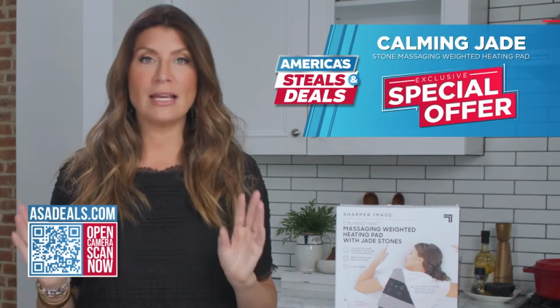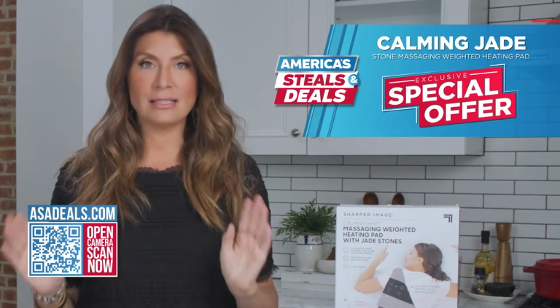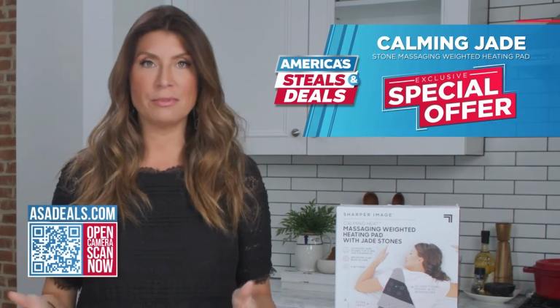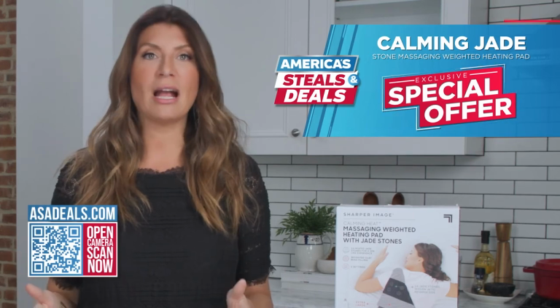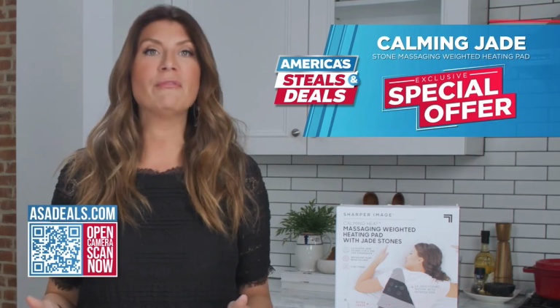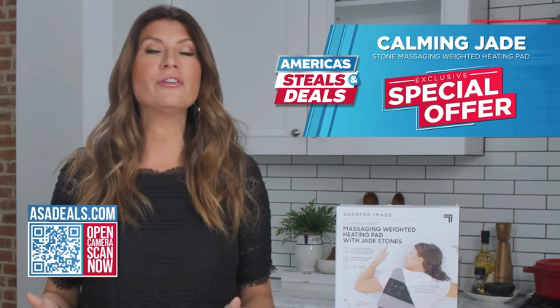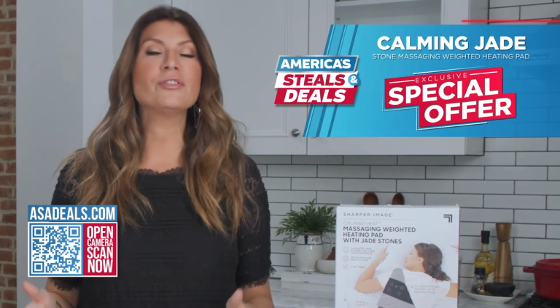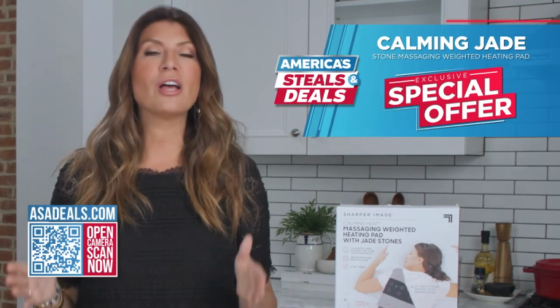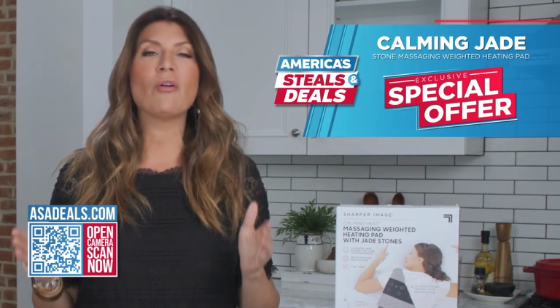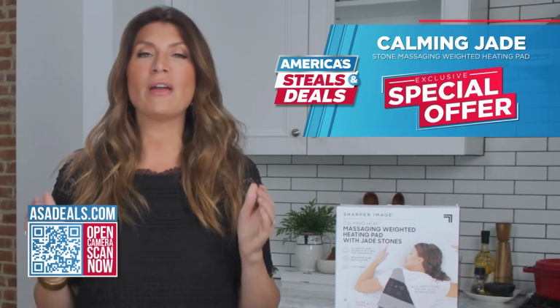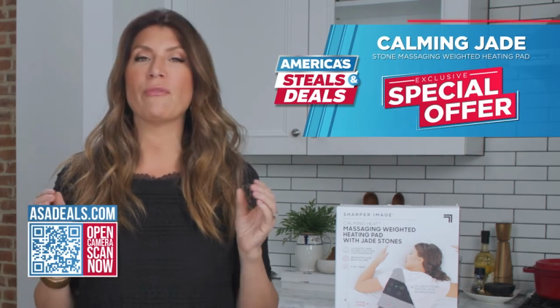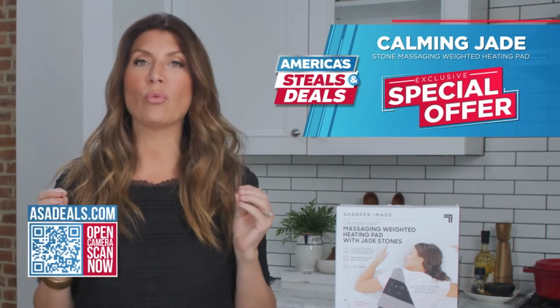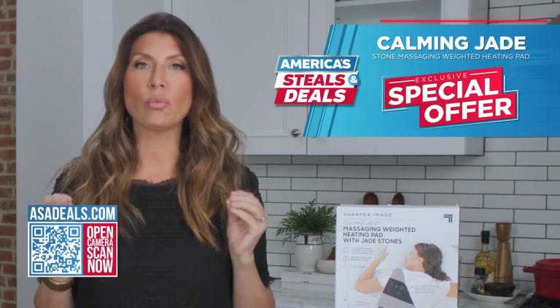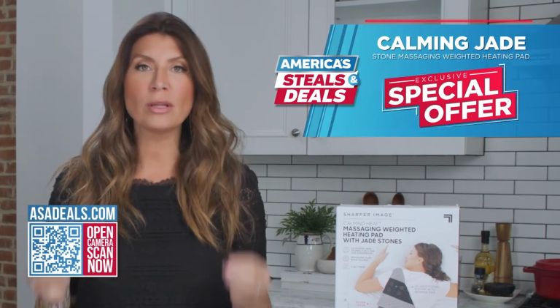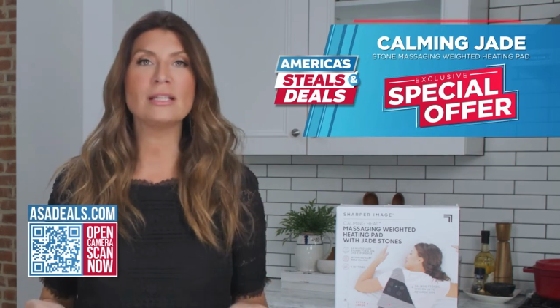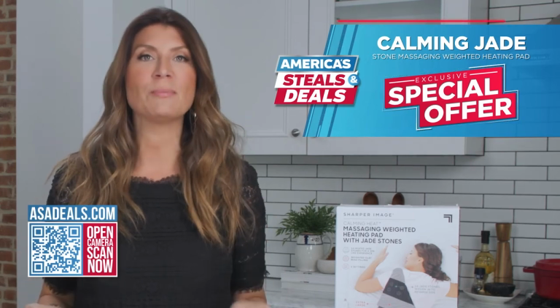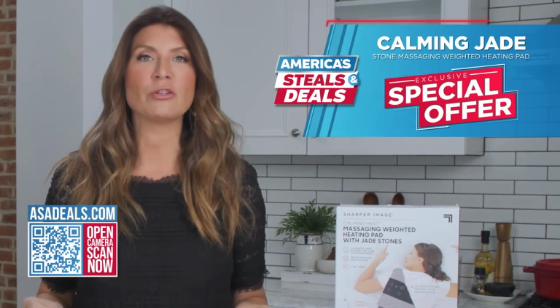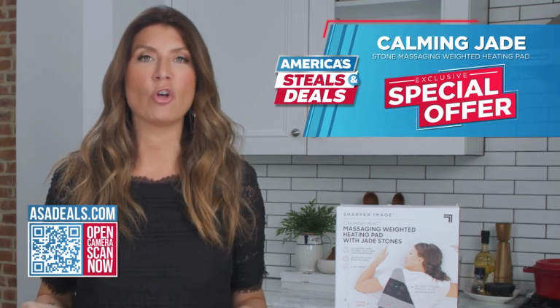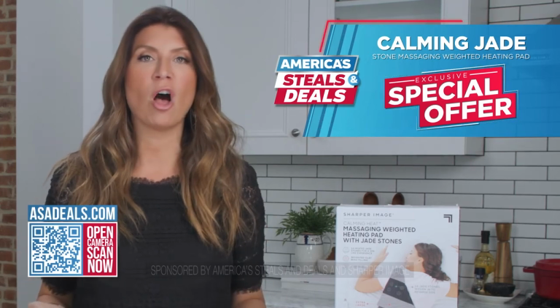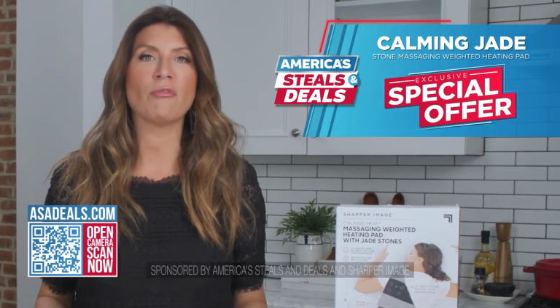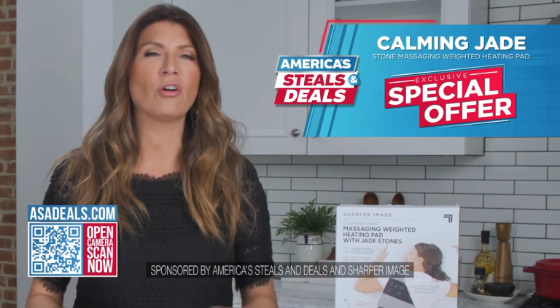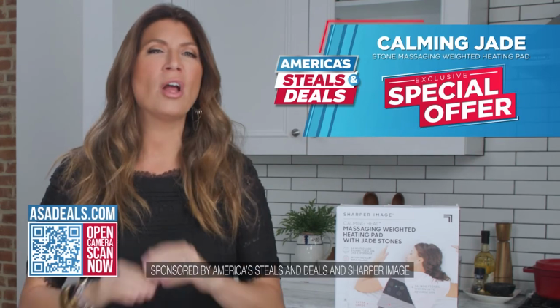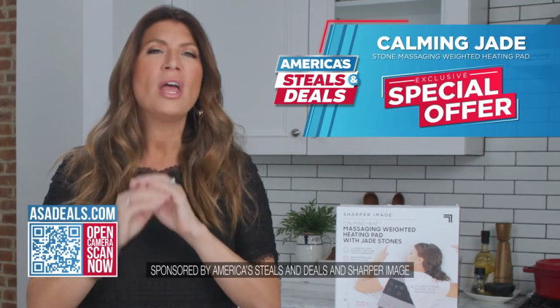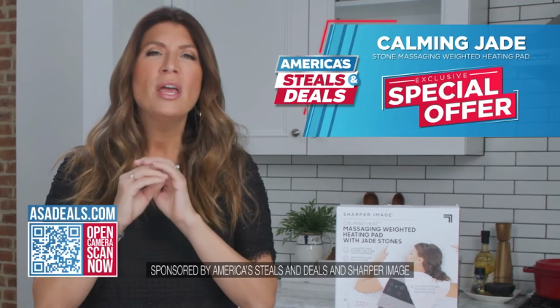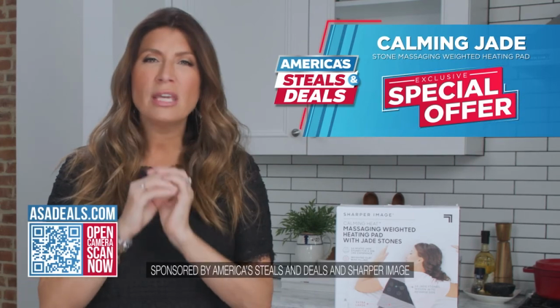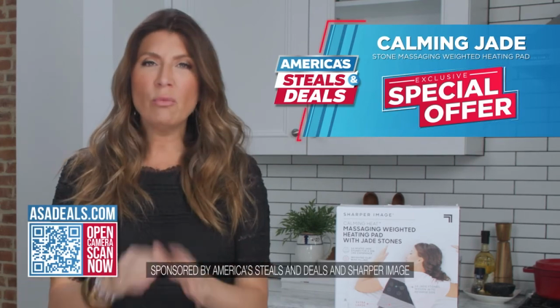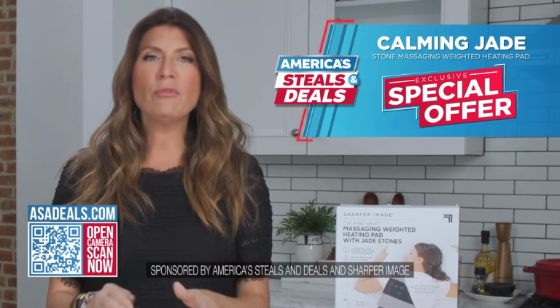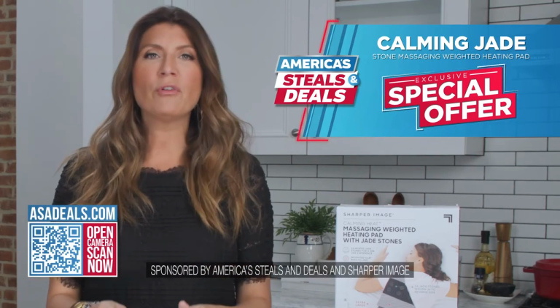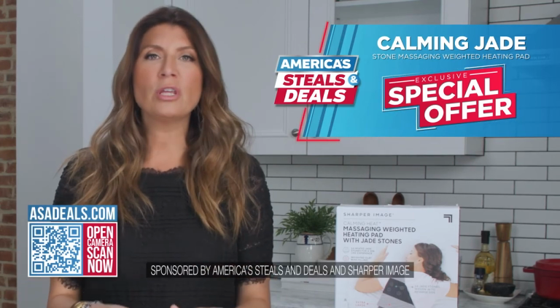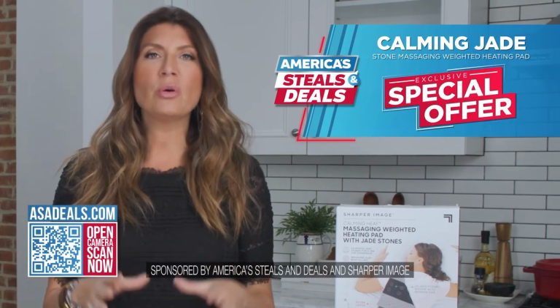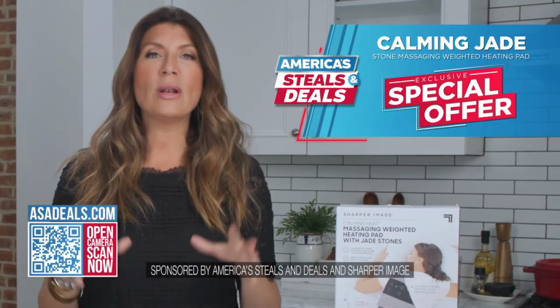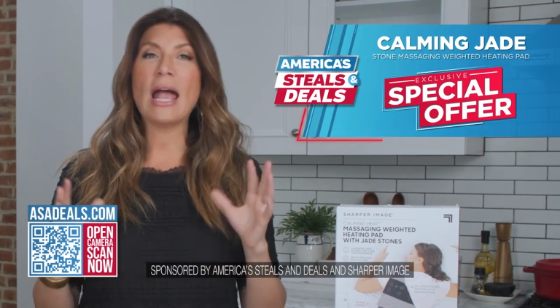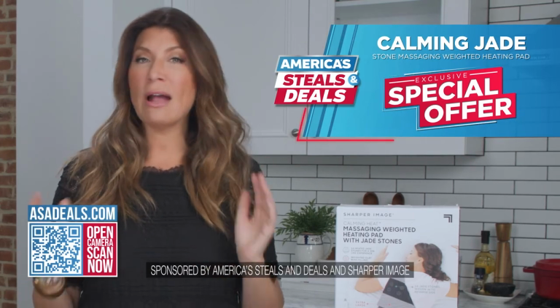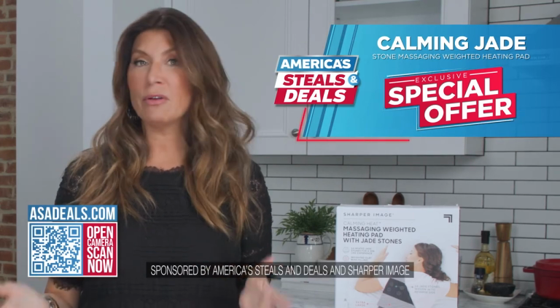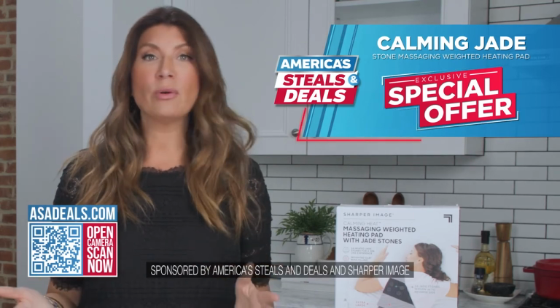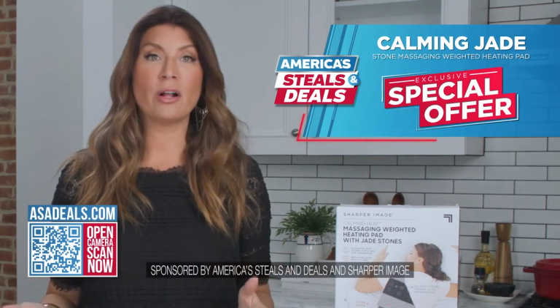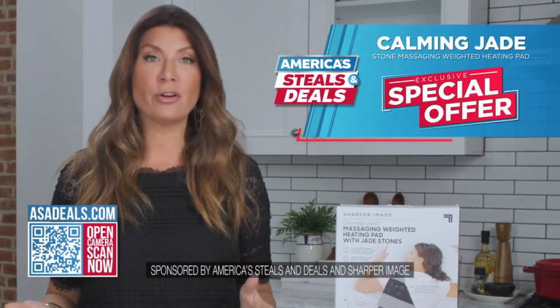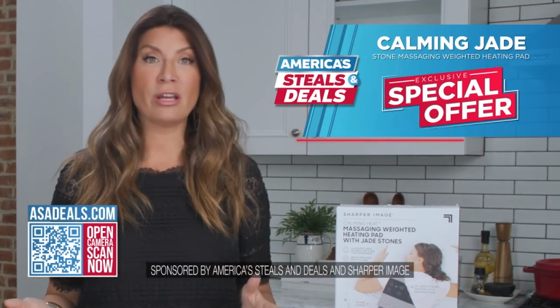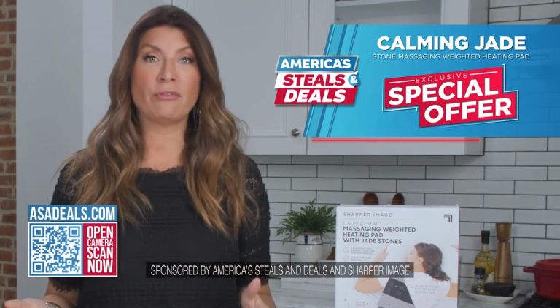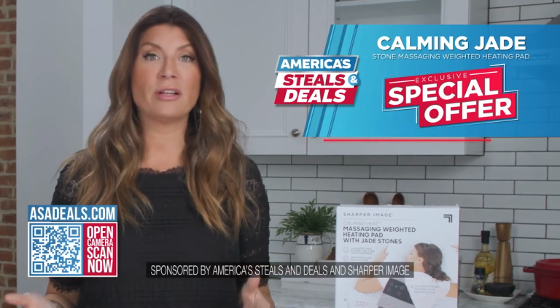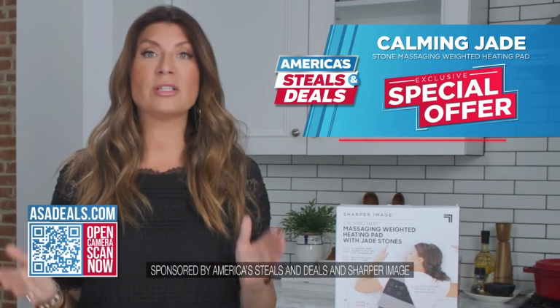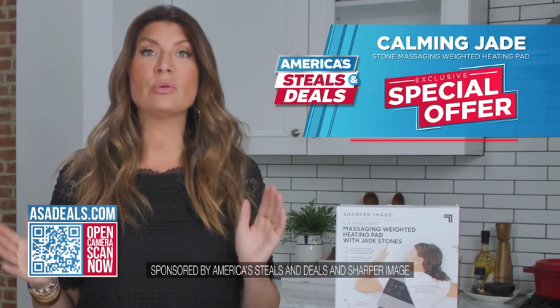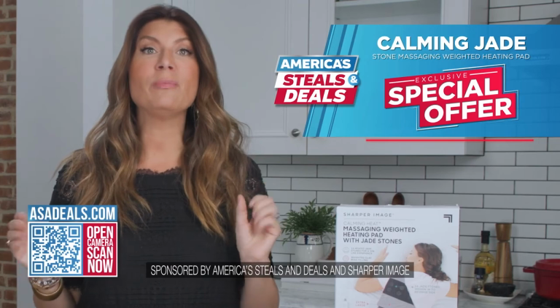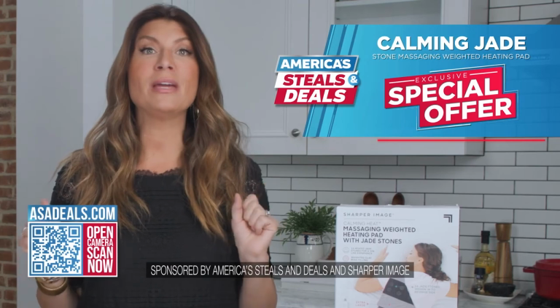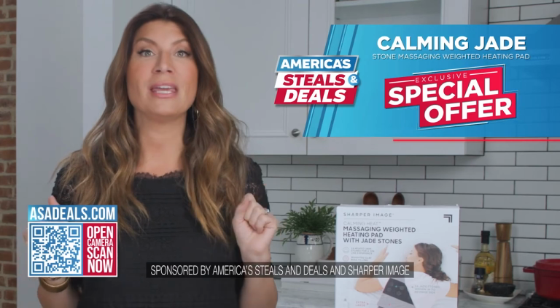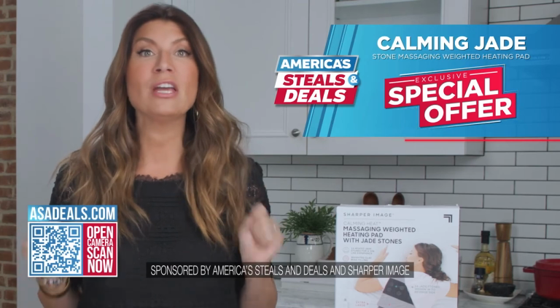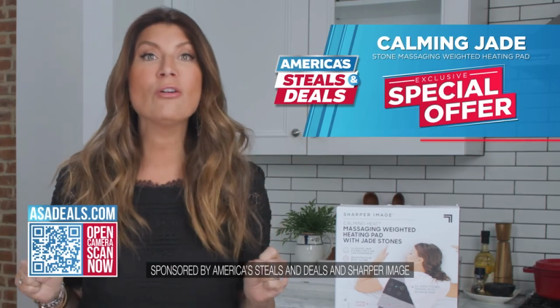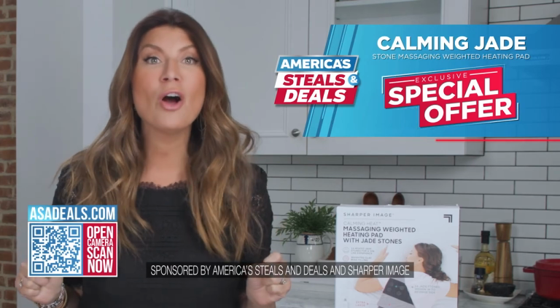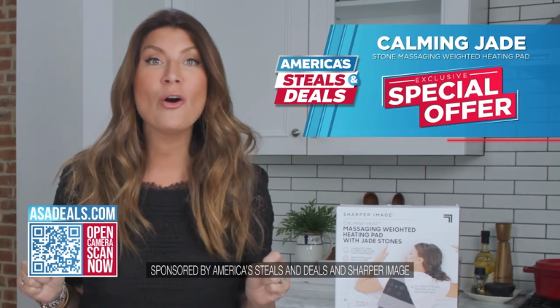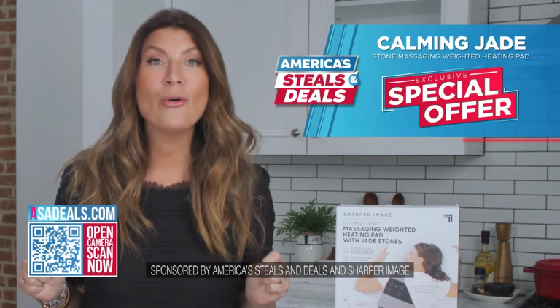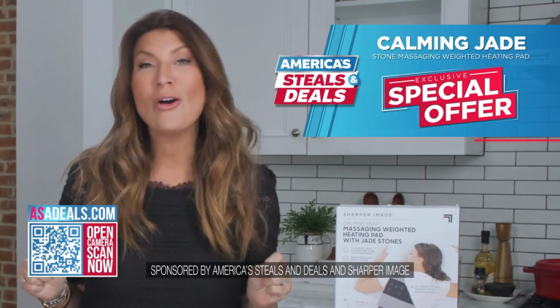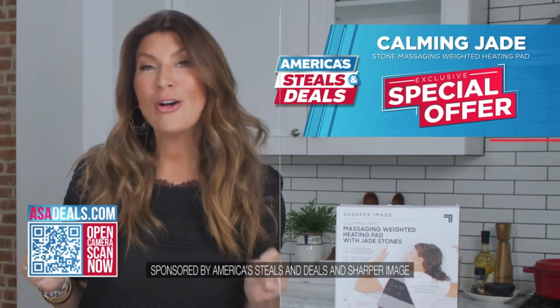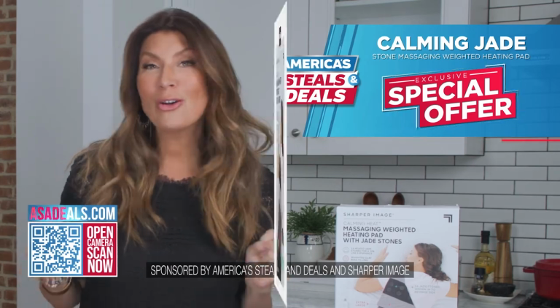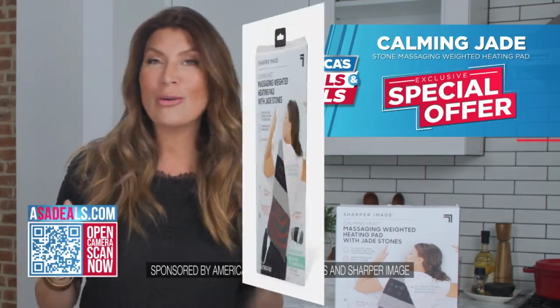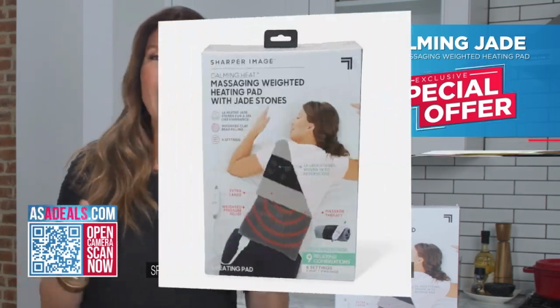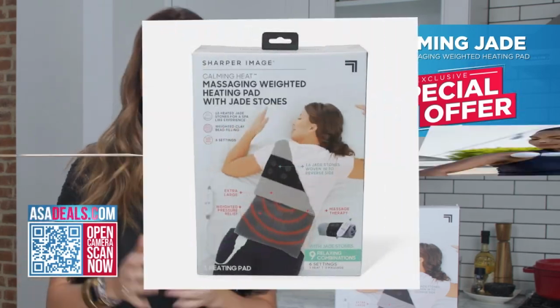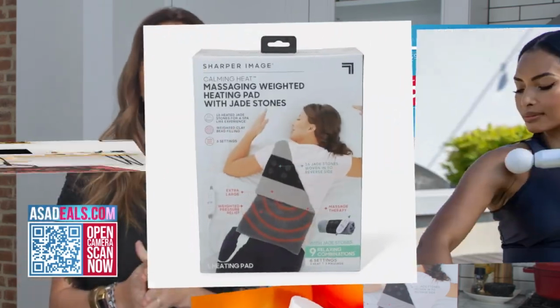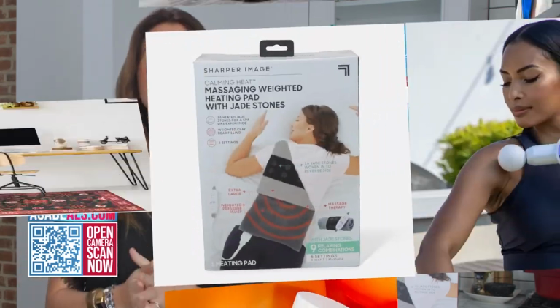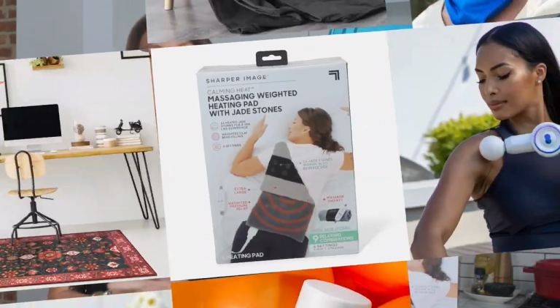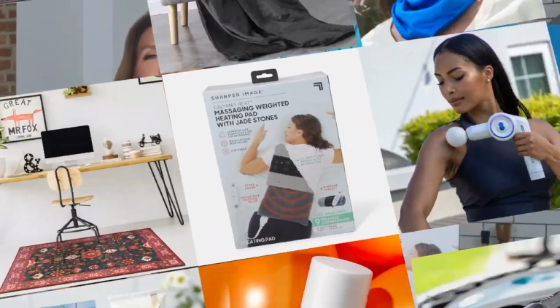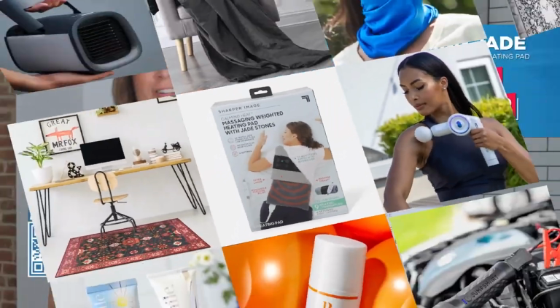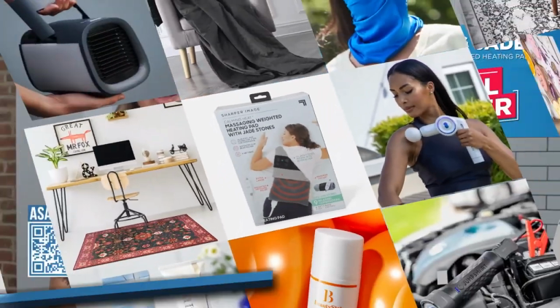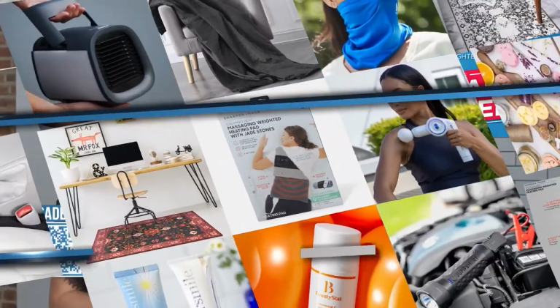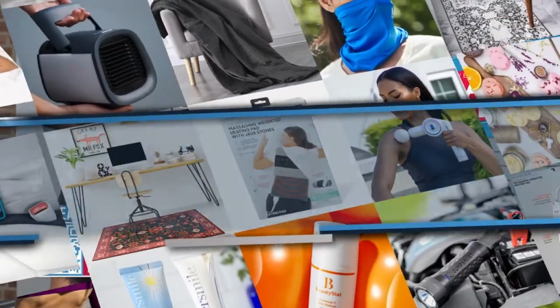Take some time for yourself. We have a really special offer — get one for you and everyone on your gift list. You will be a hero. Go to asadeals.com.